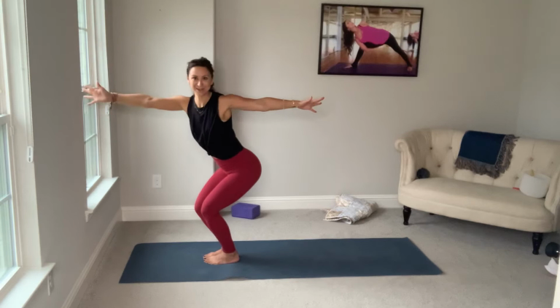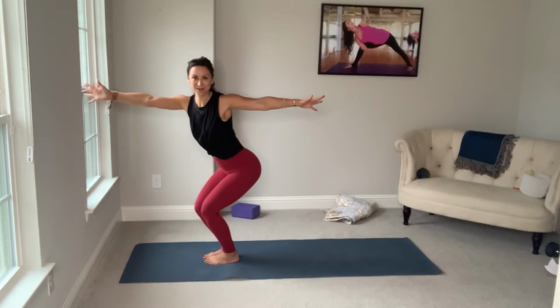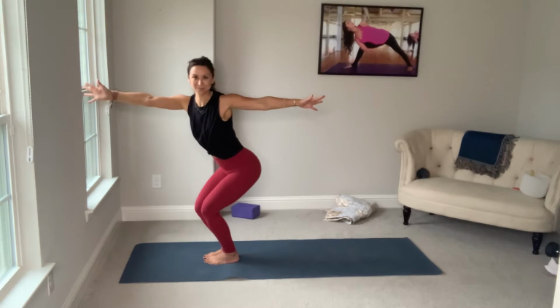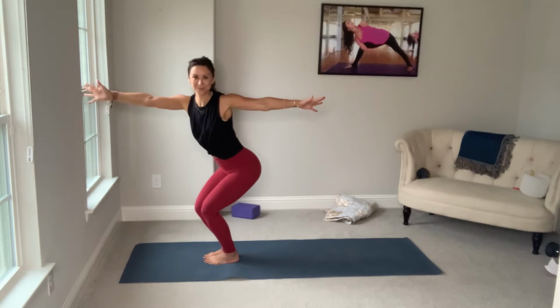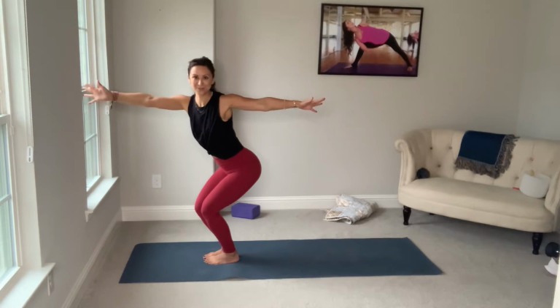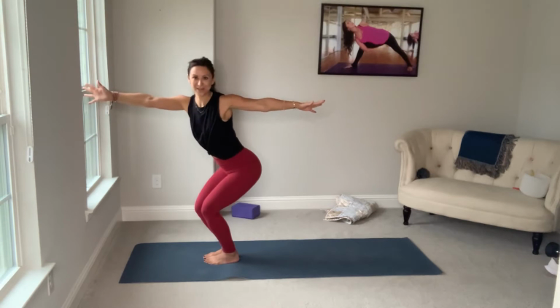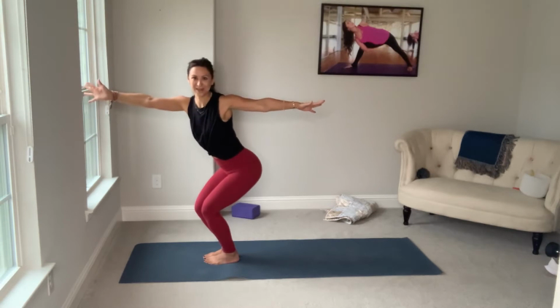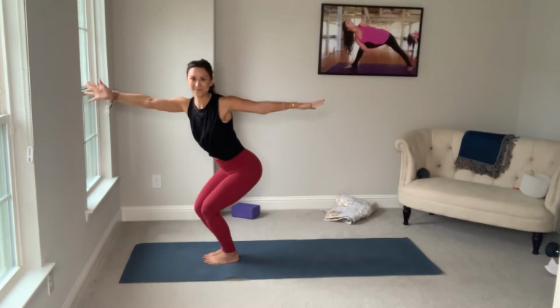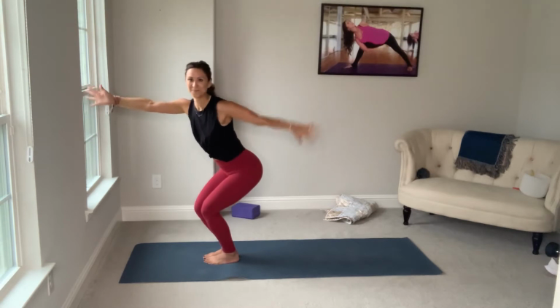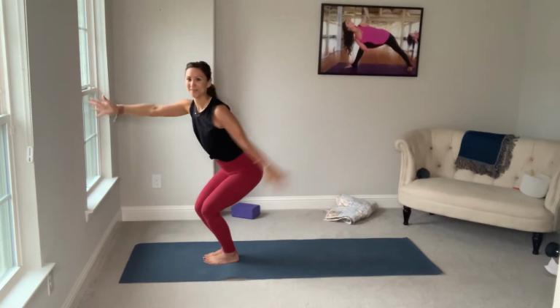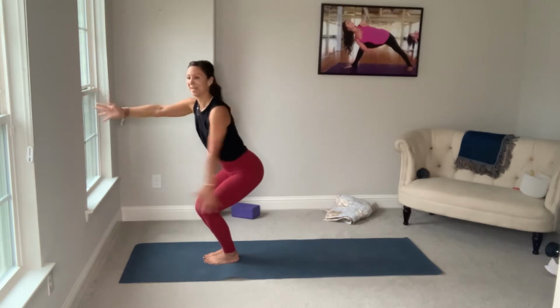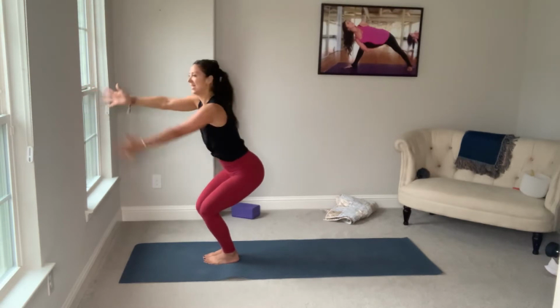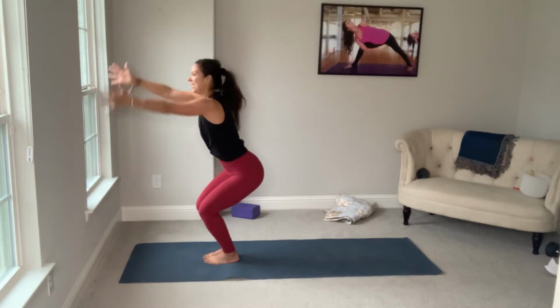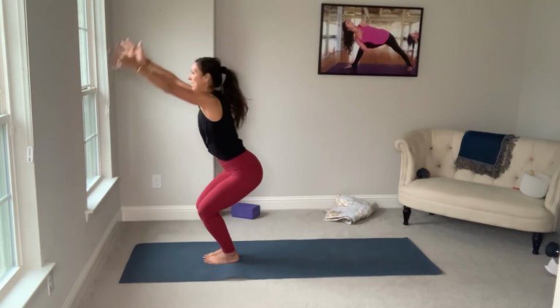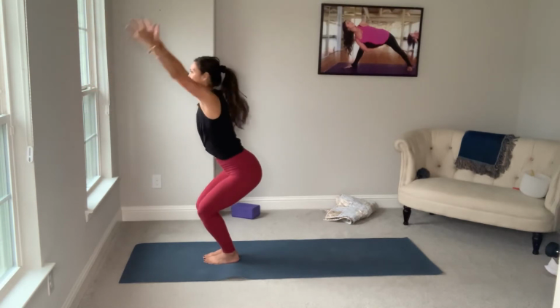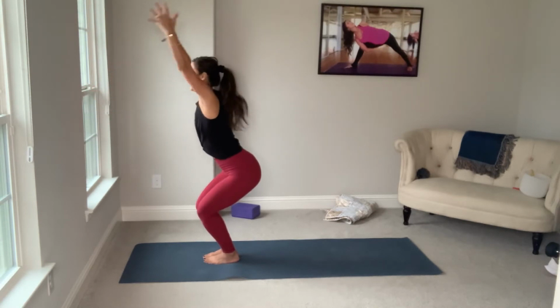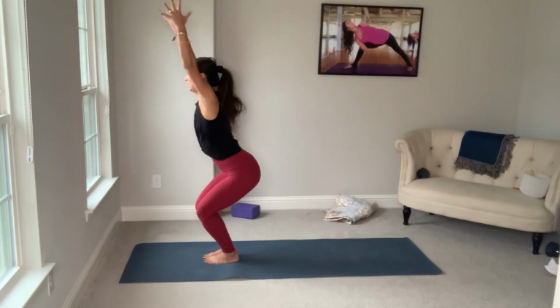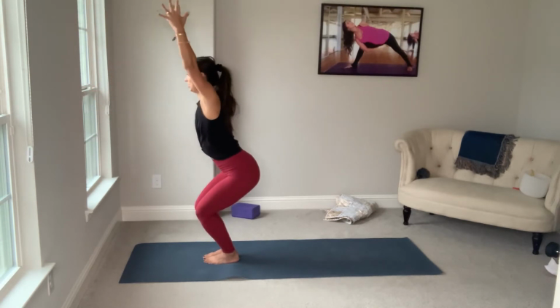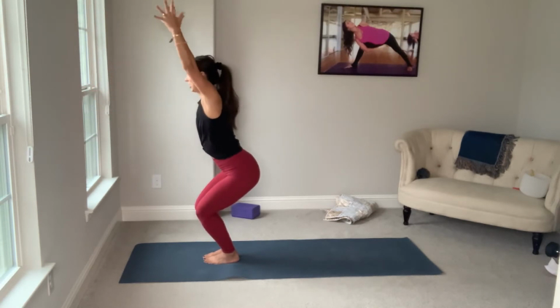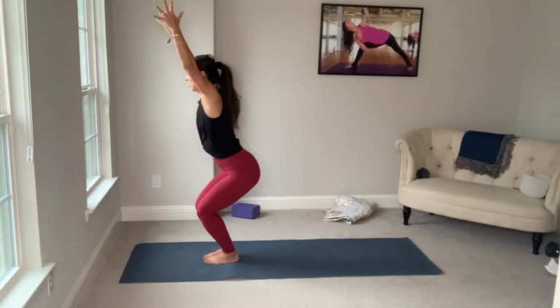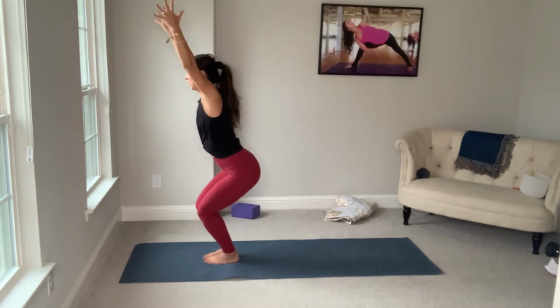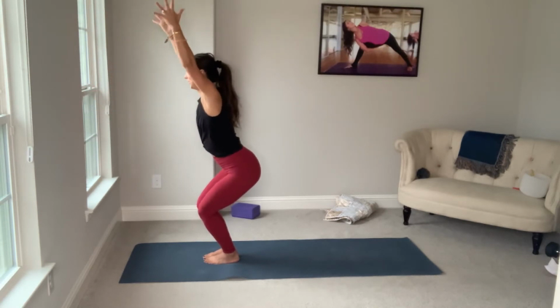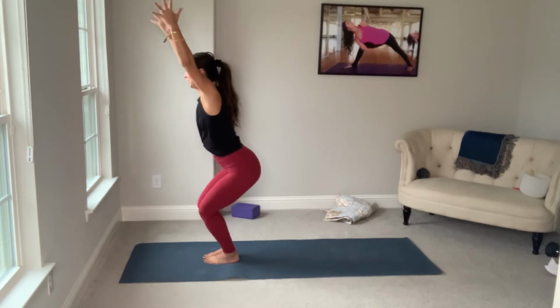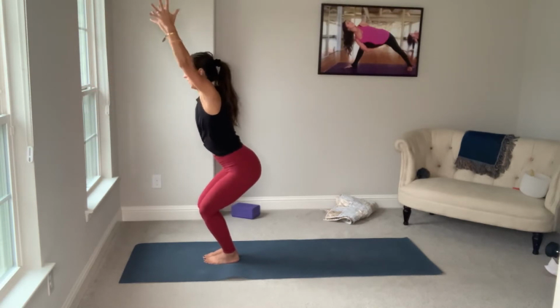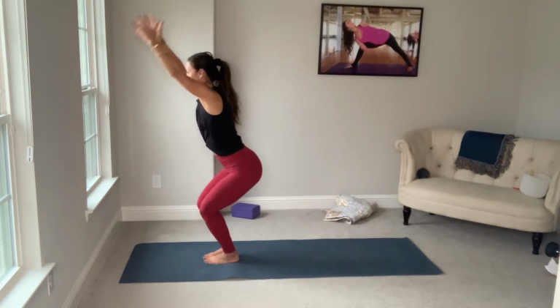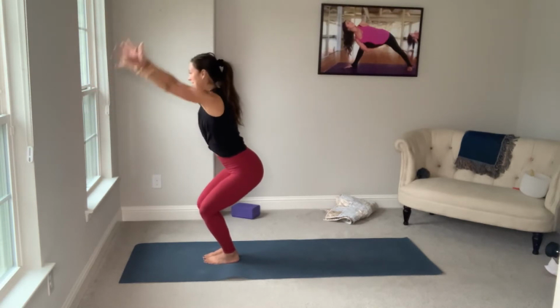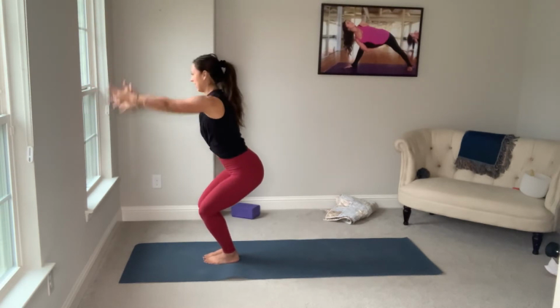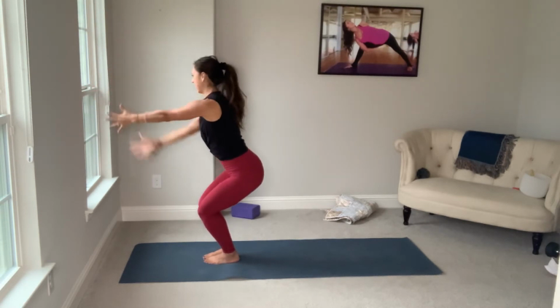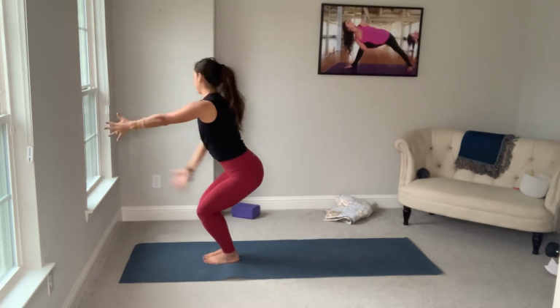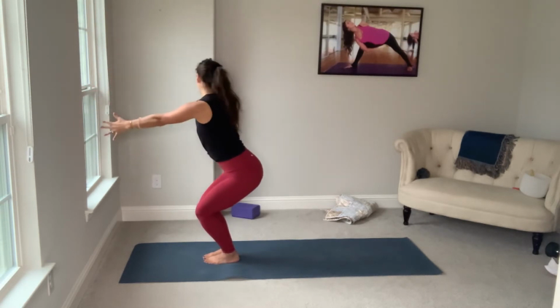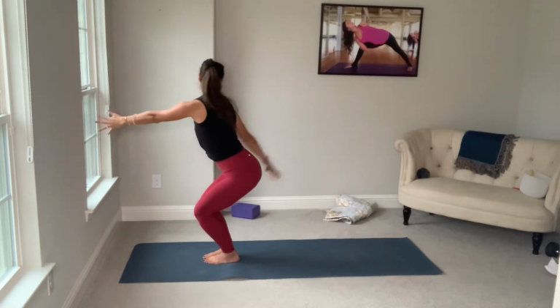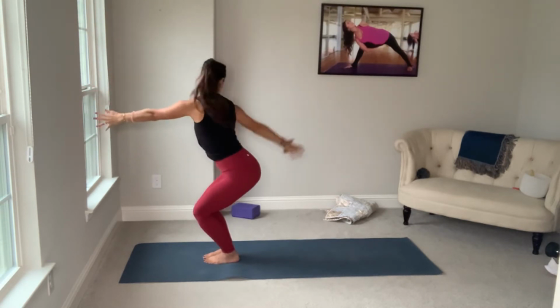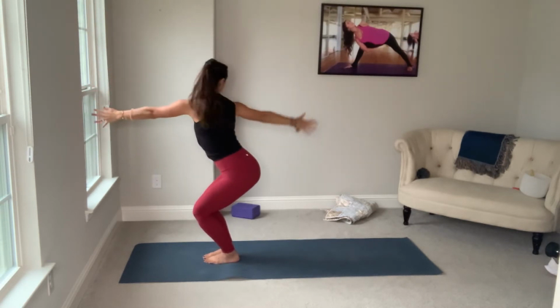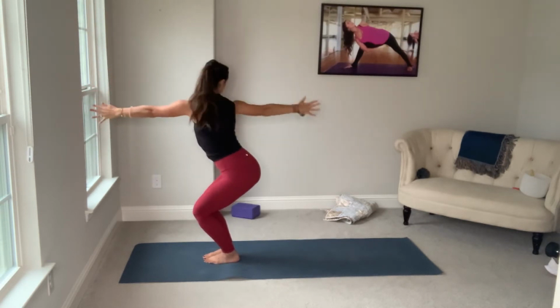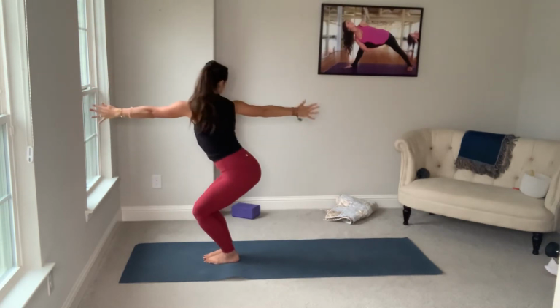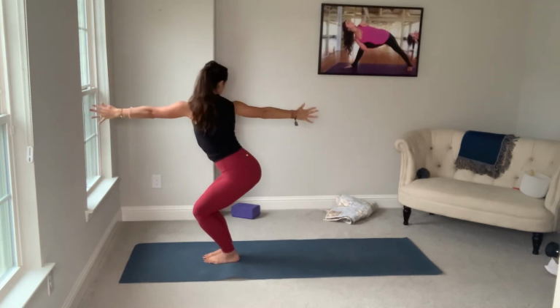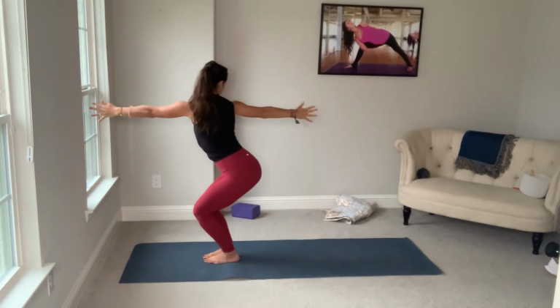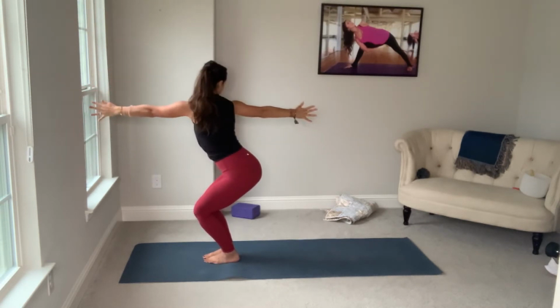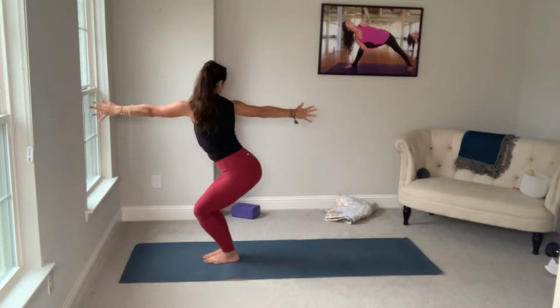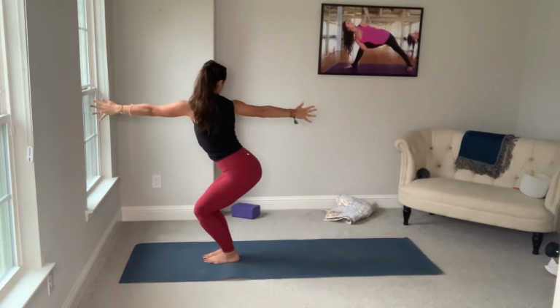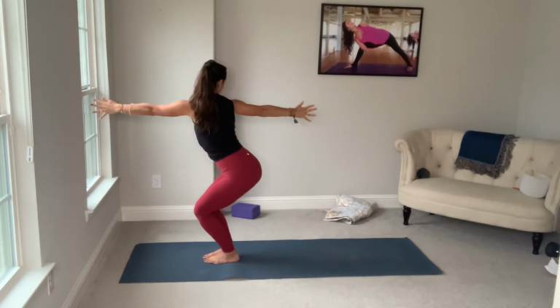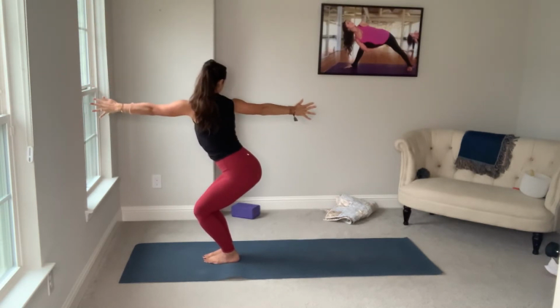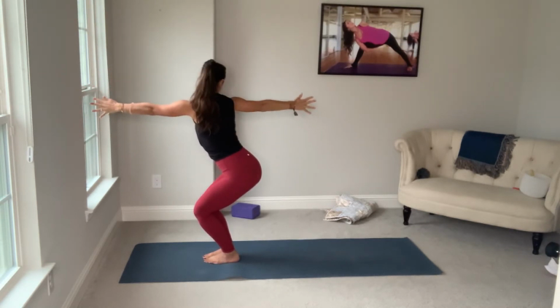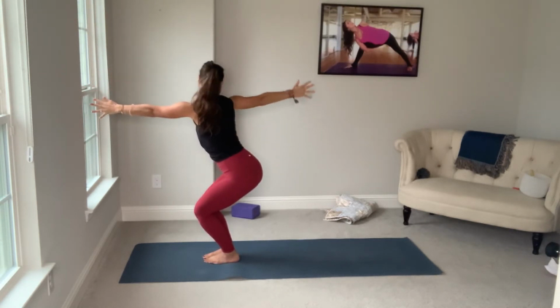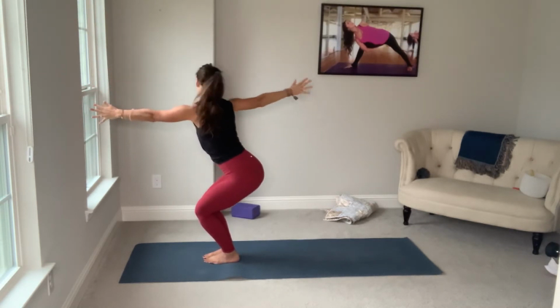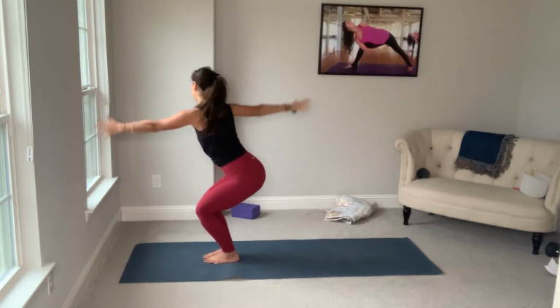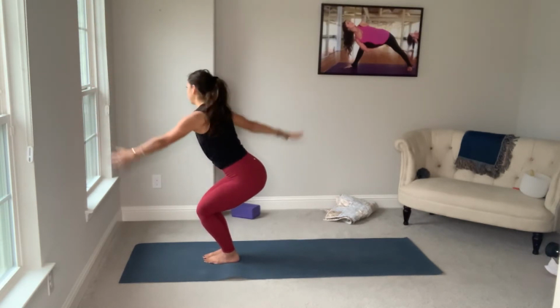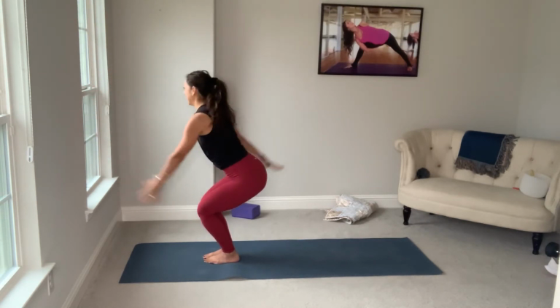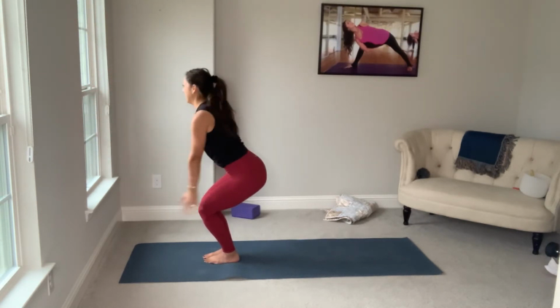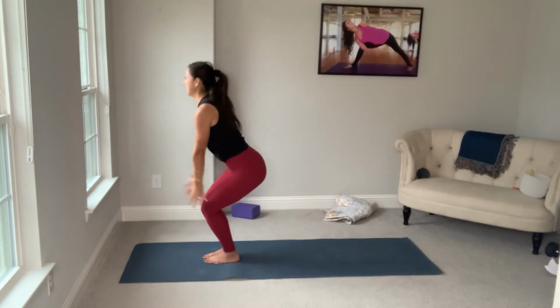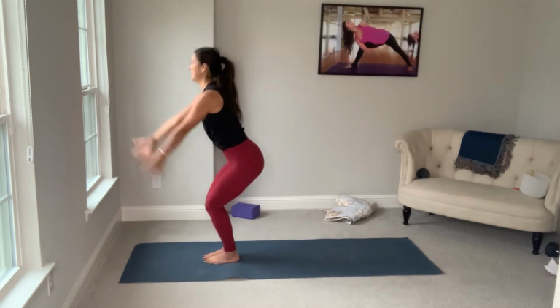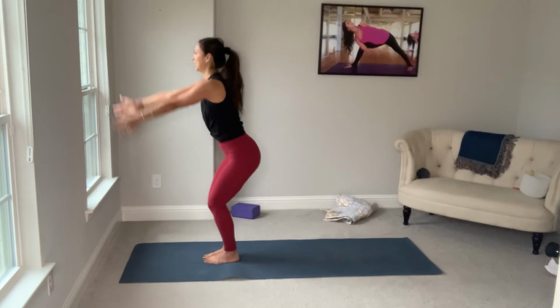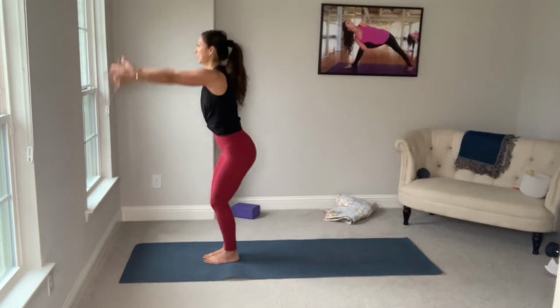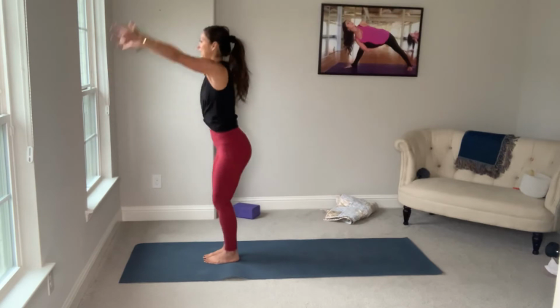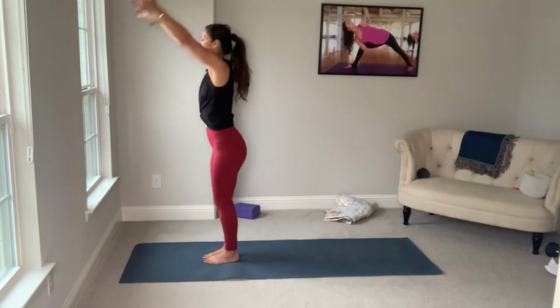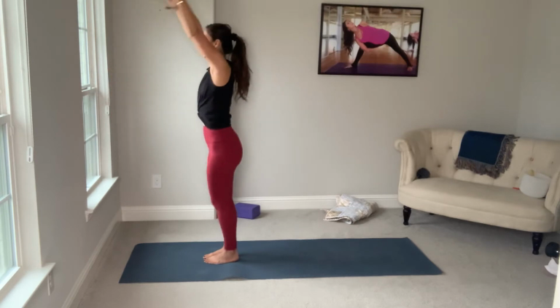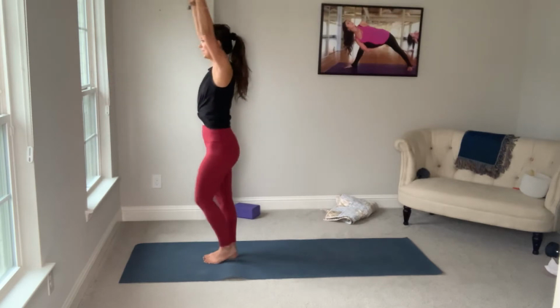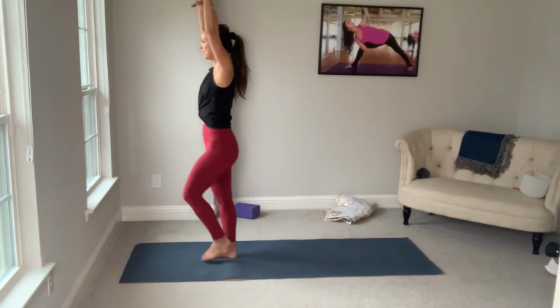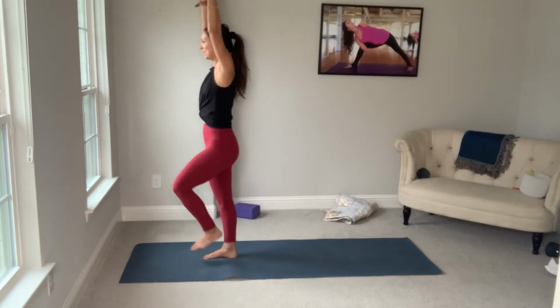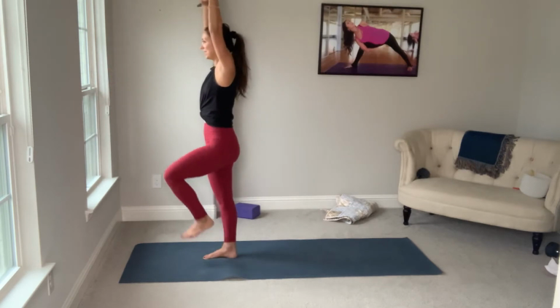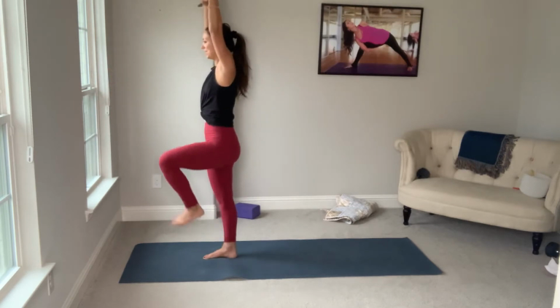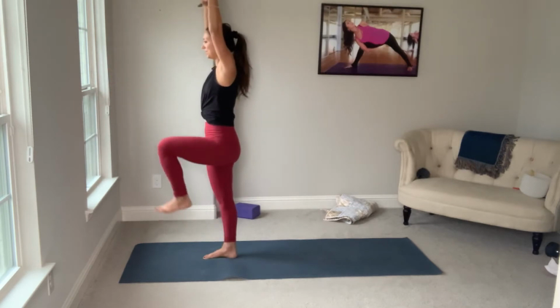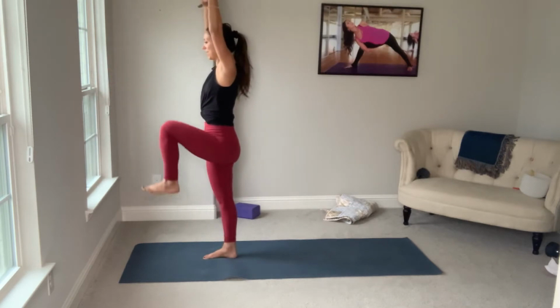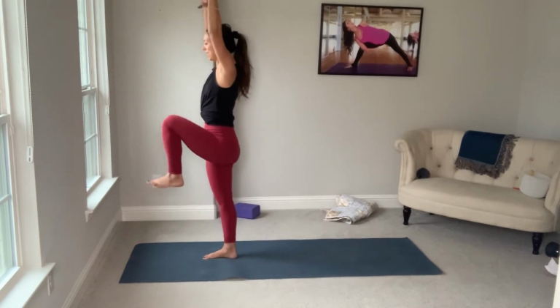Arms in one line. Inhale. Chair. Exhale. Twist. Inhale. Standing knee raise.